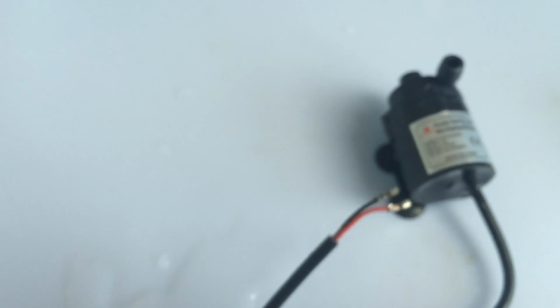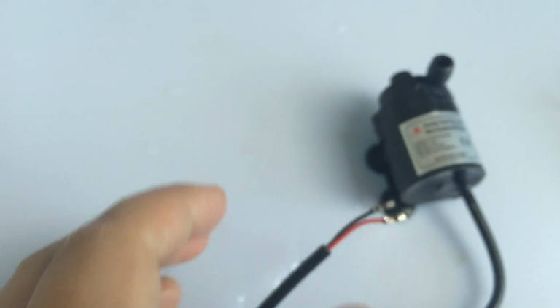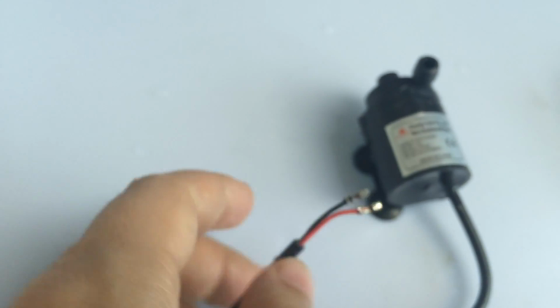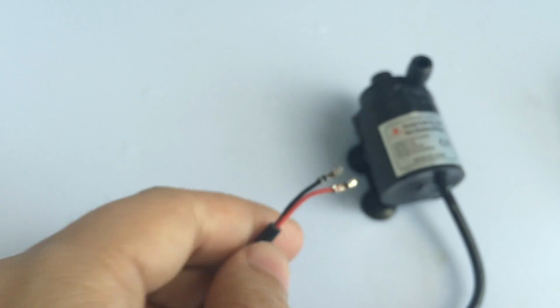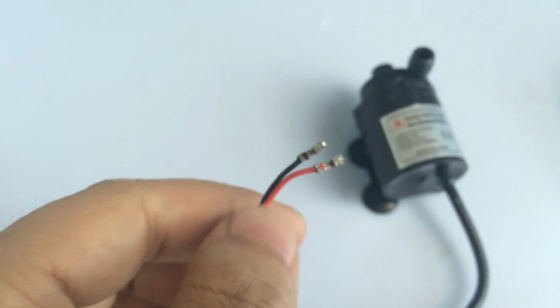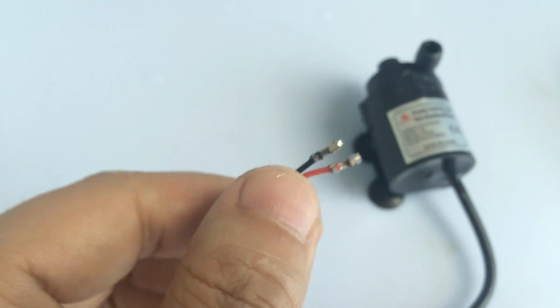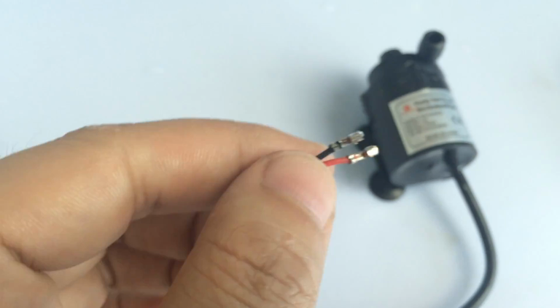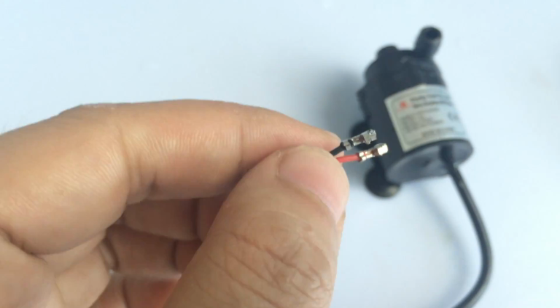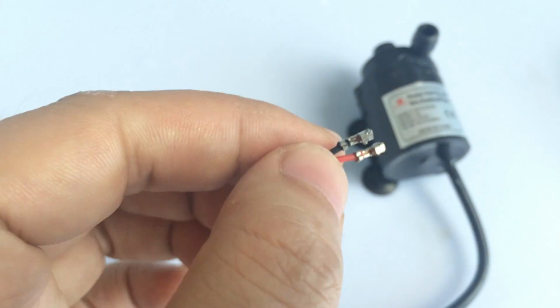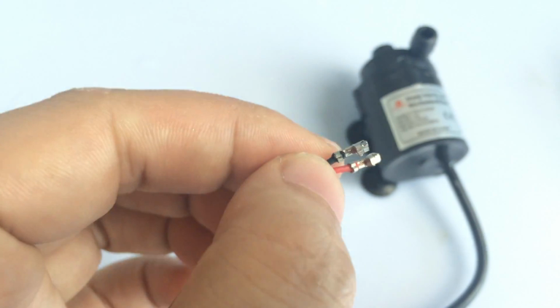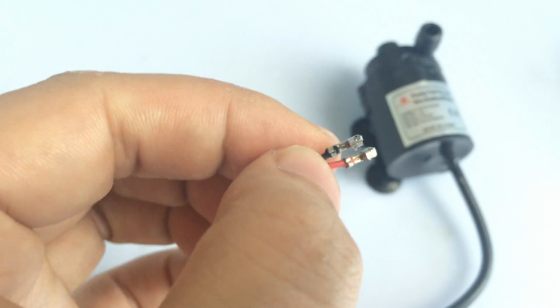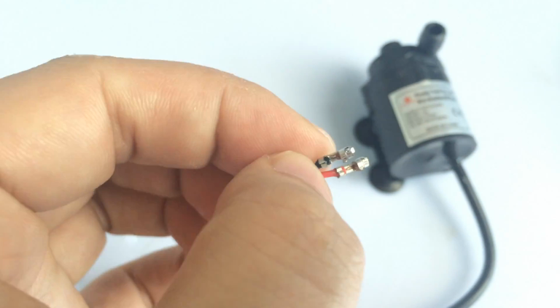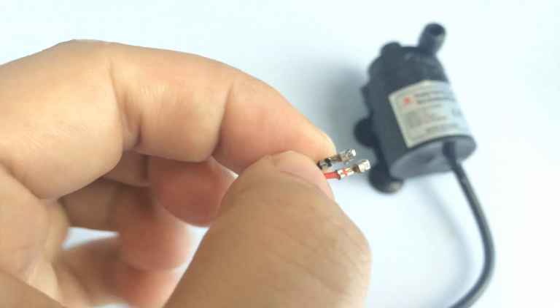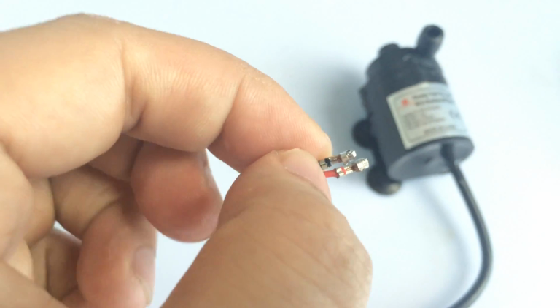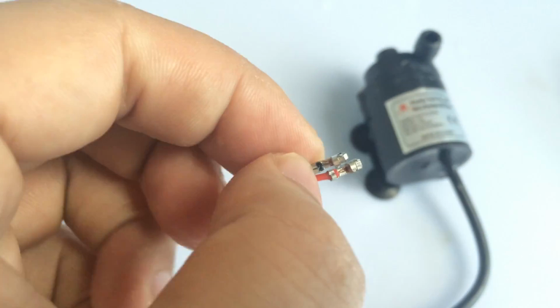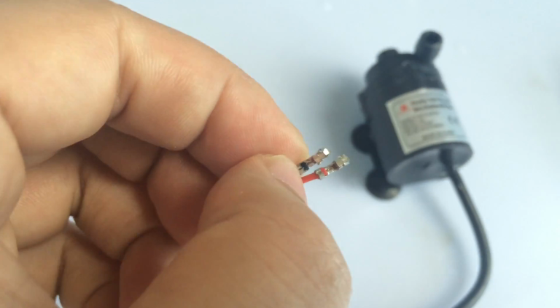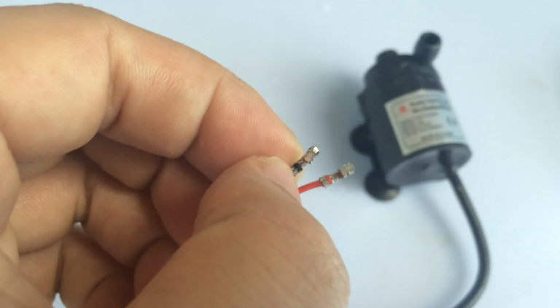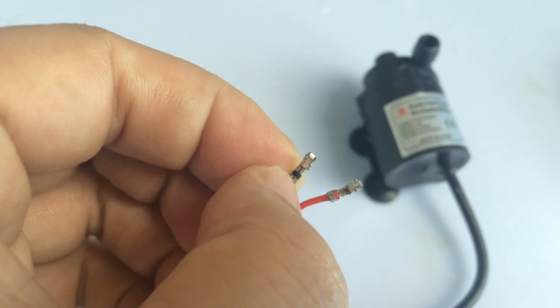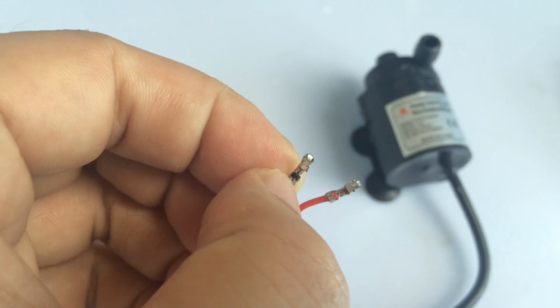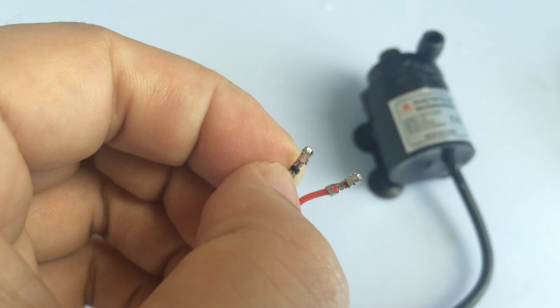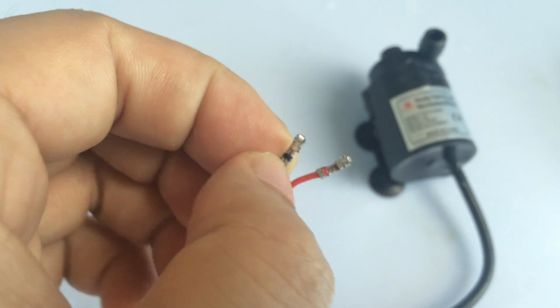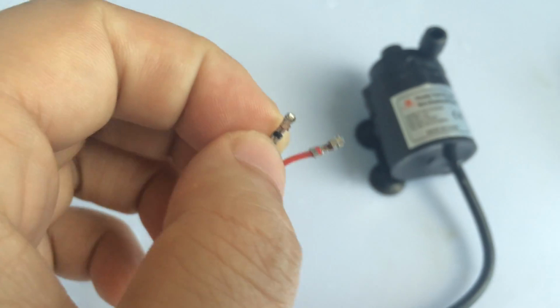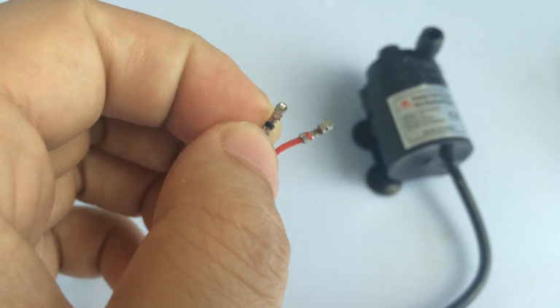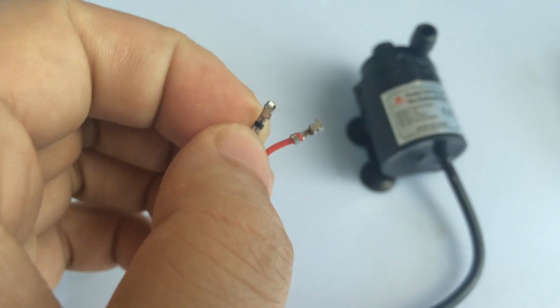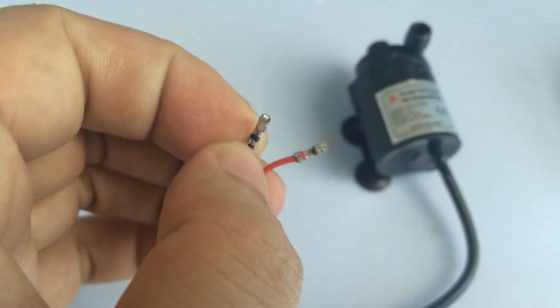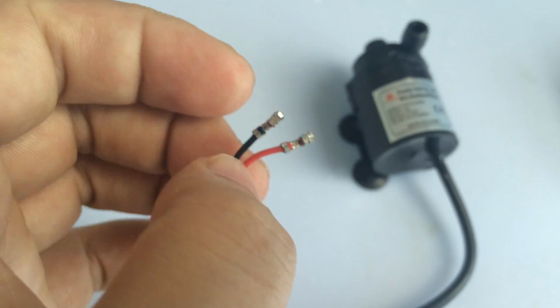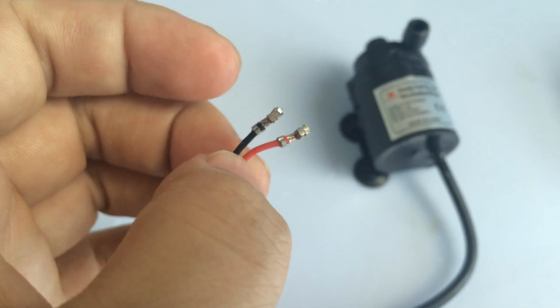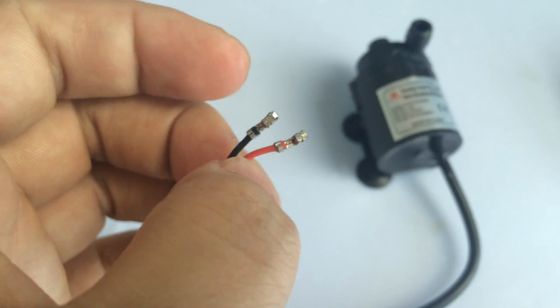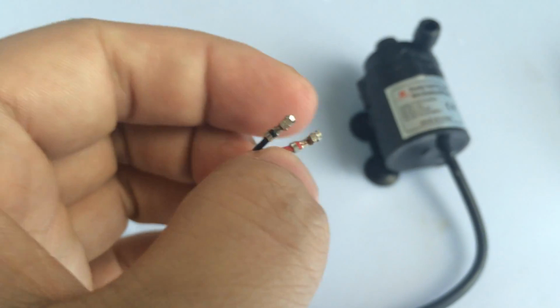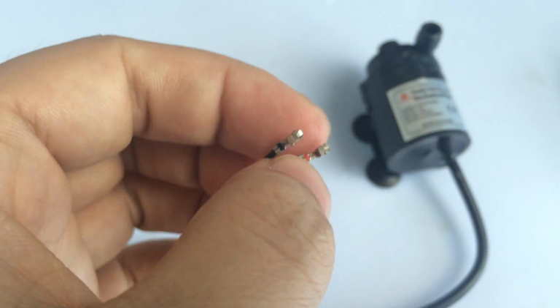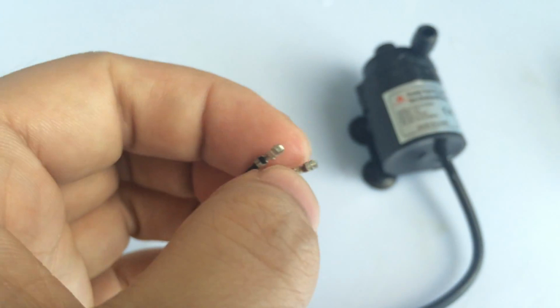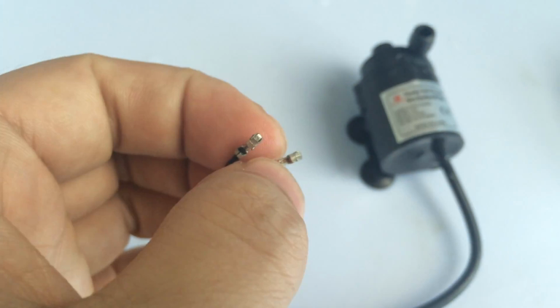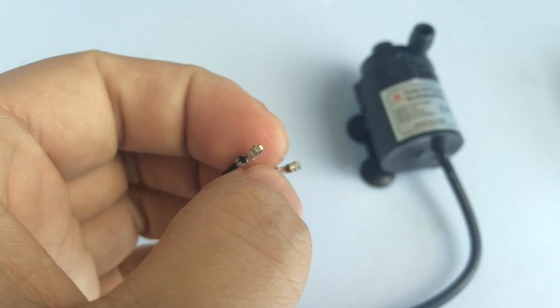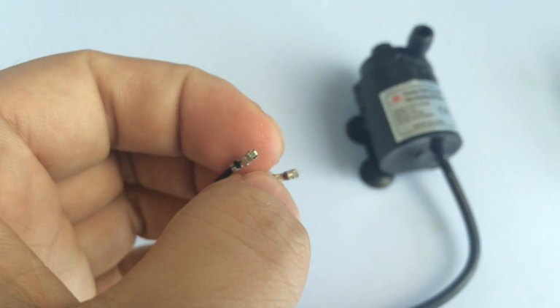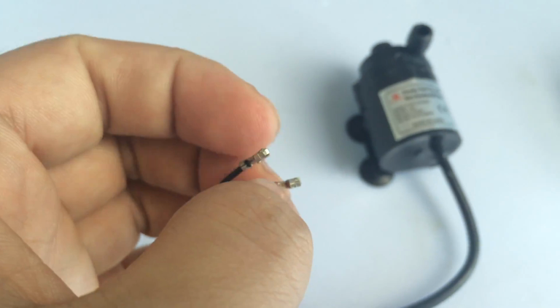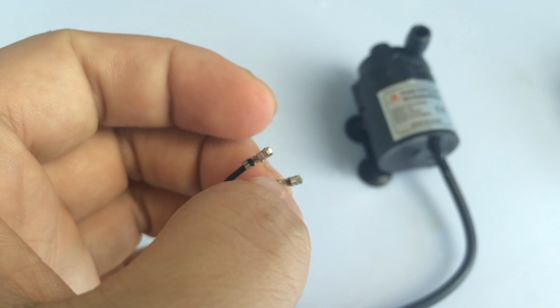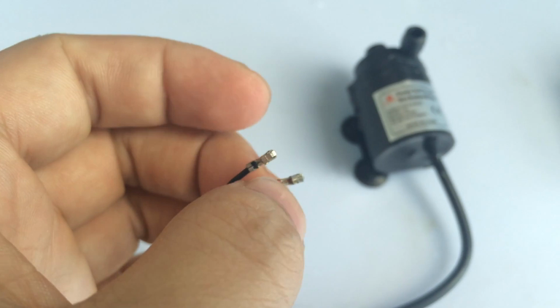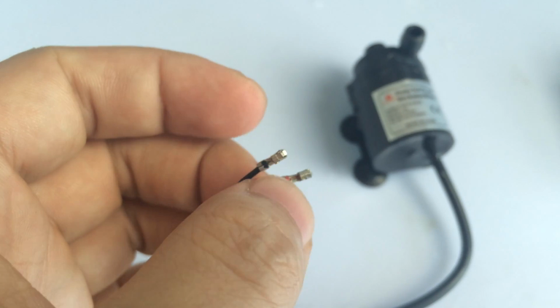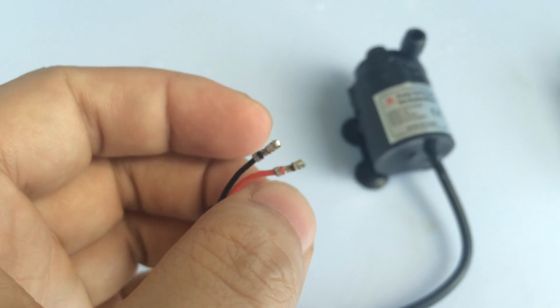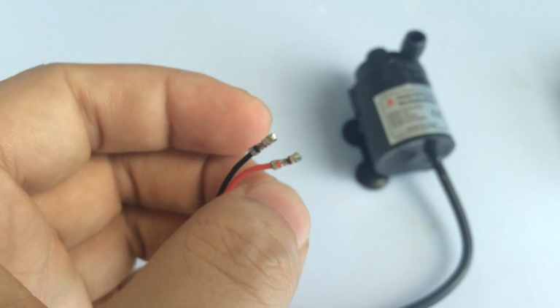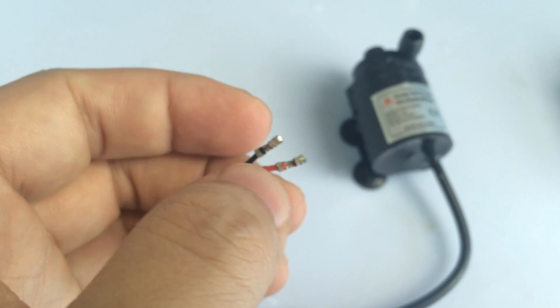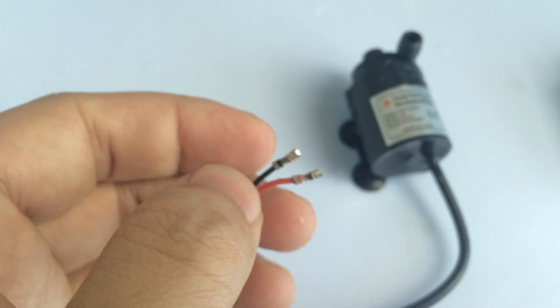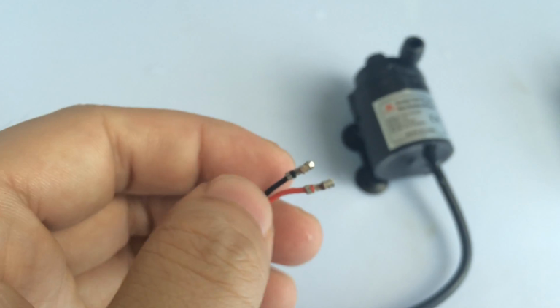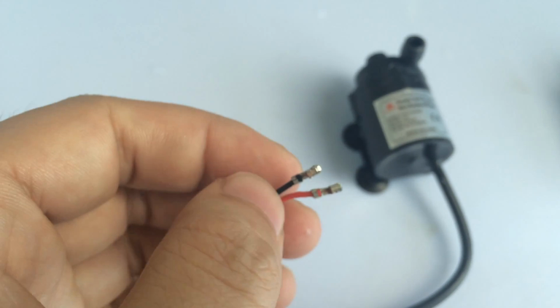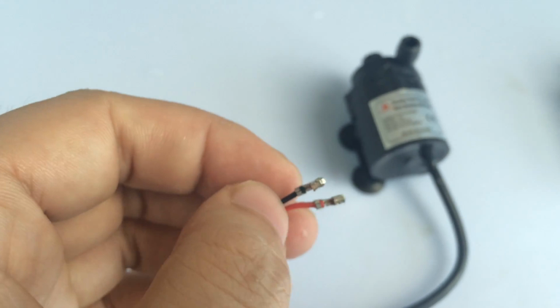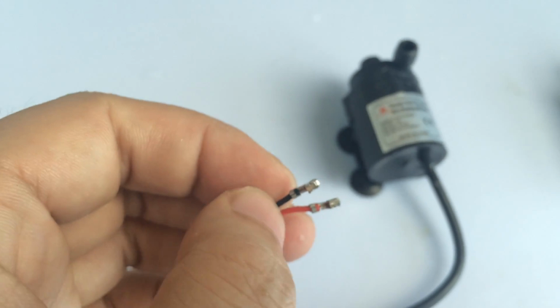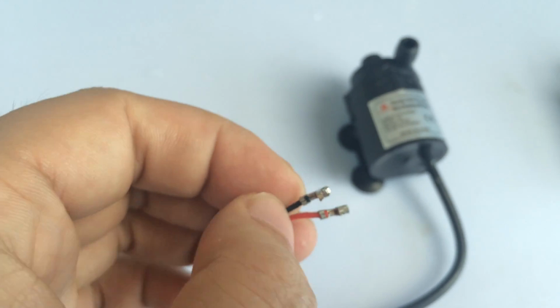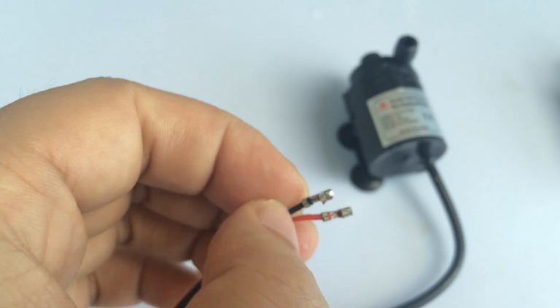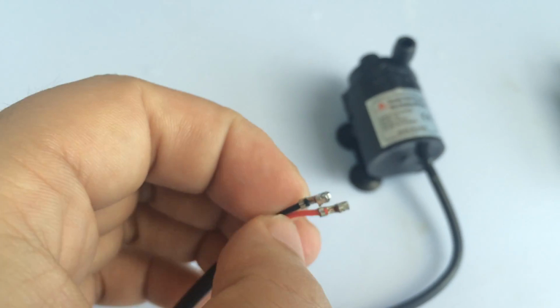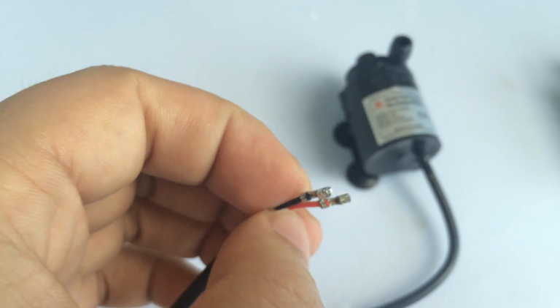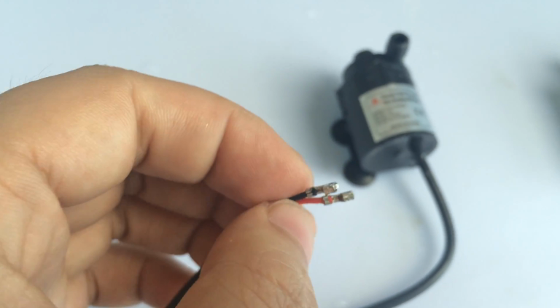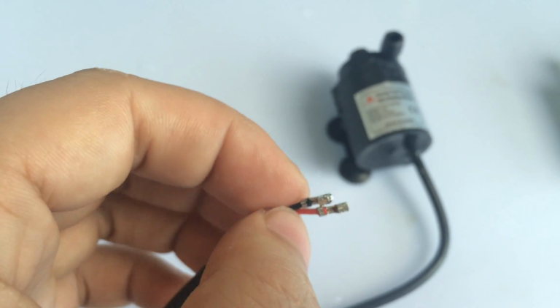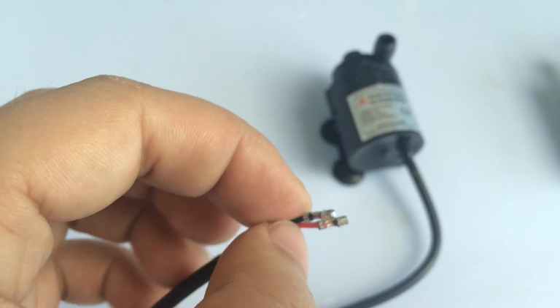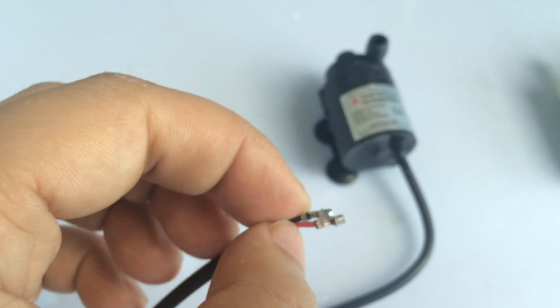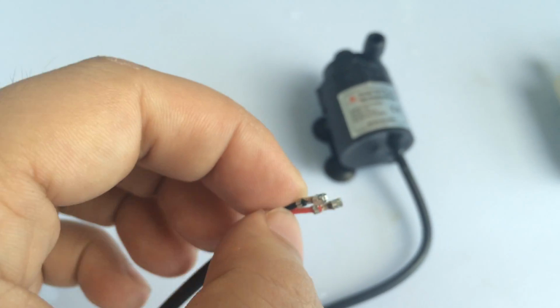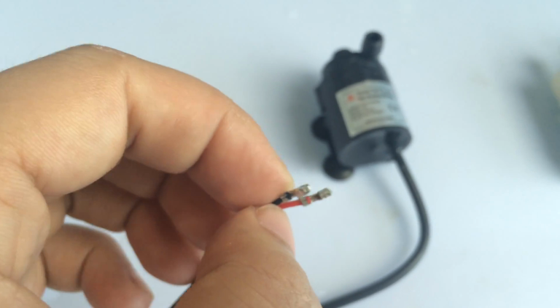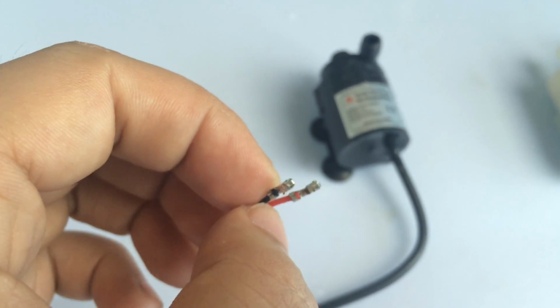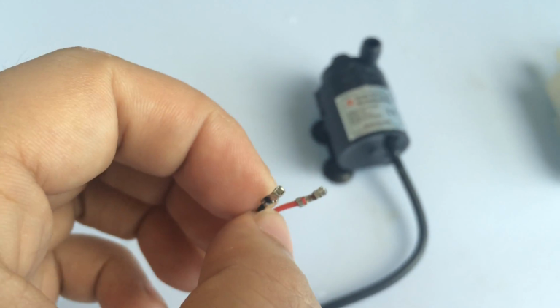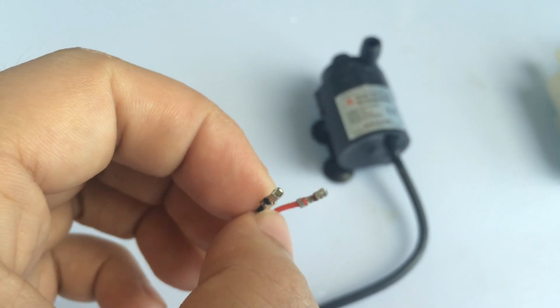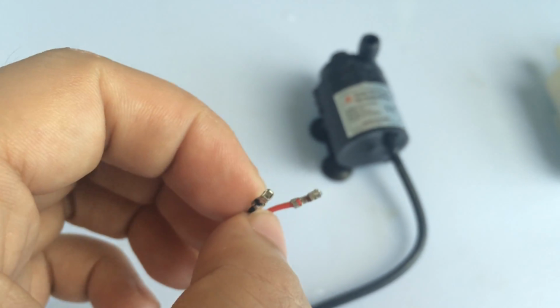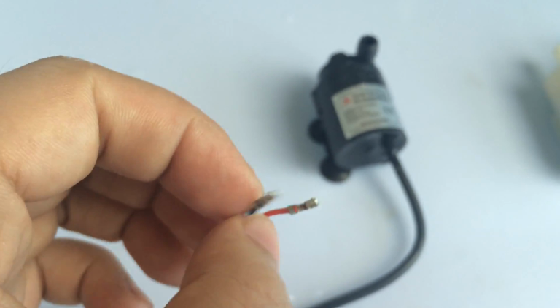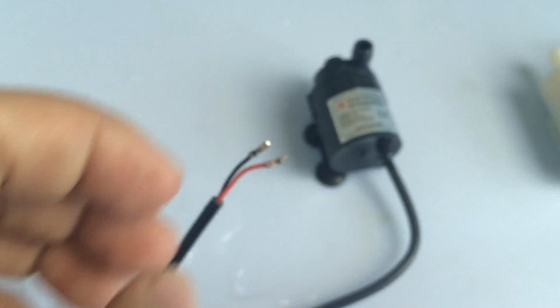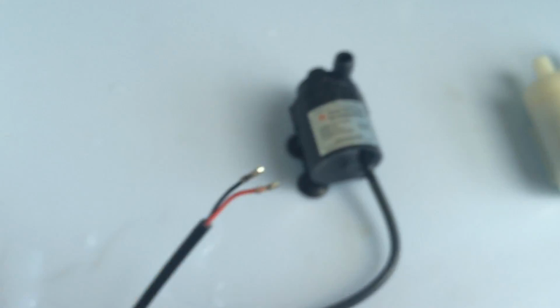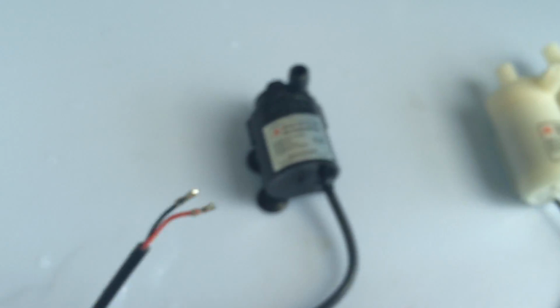About the polarity of the wires: the red wire is positive and the black wire is negative.